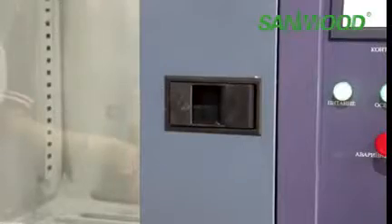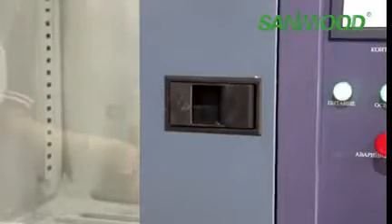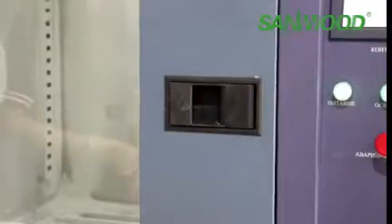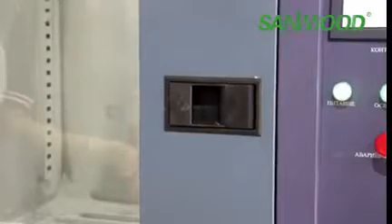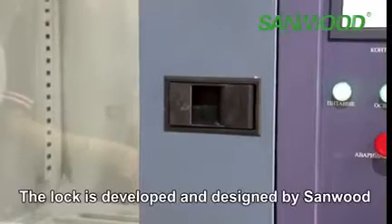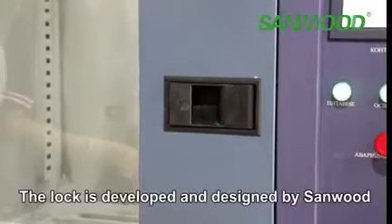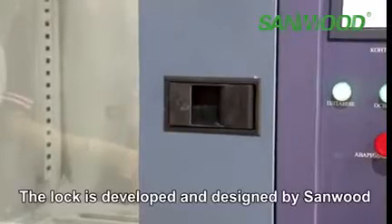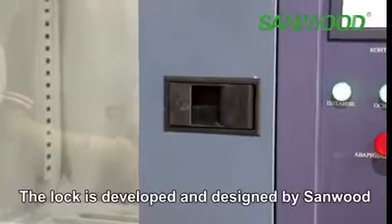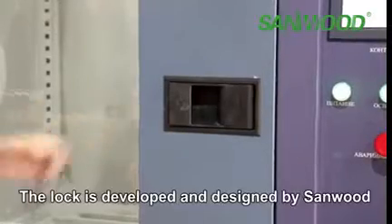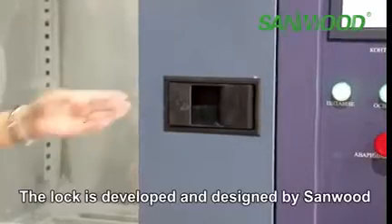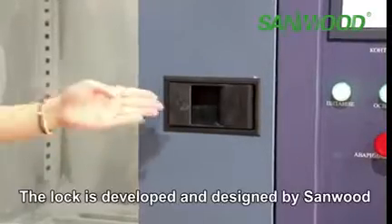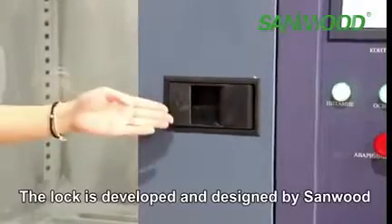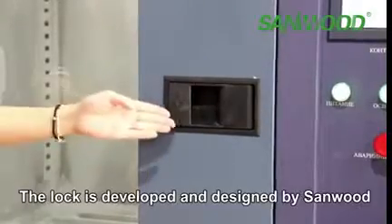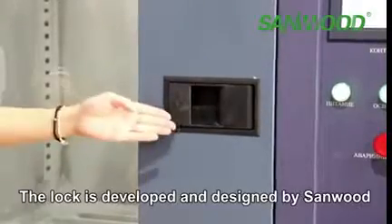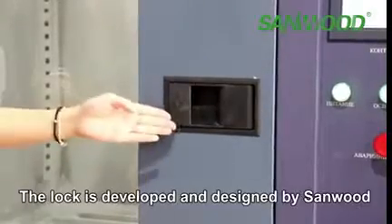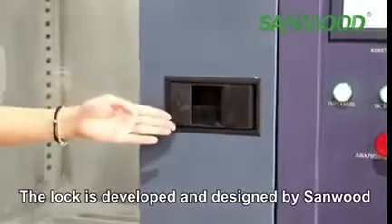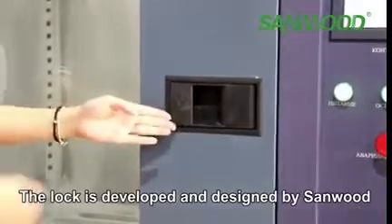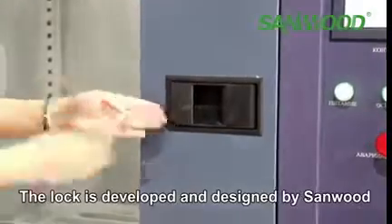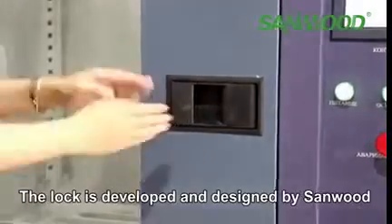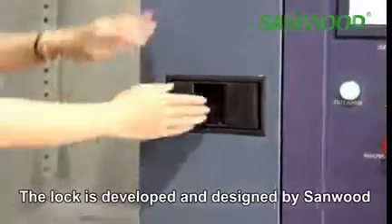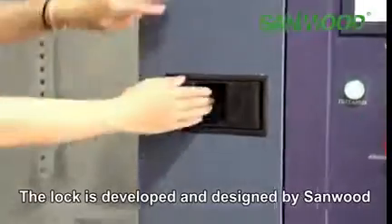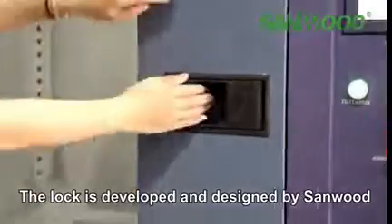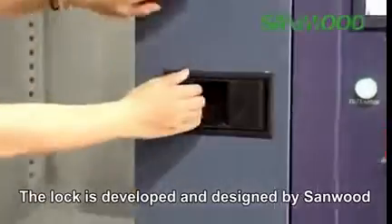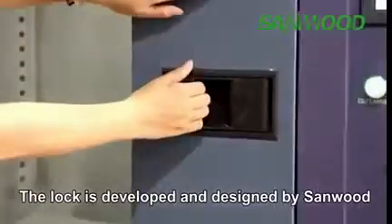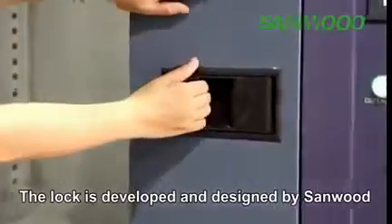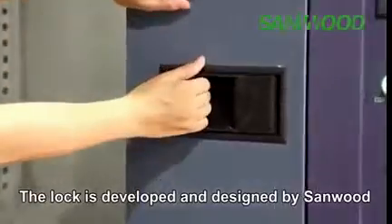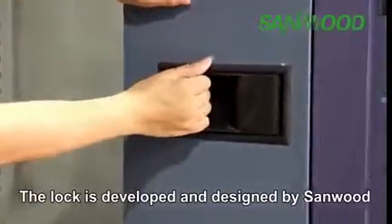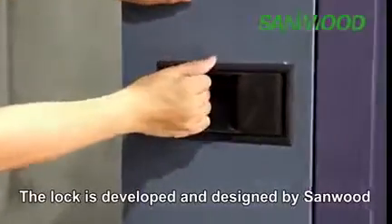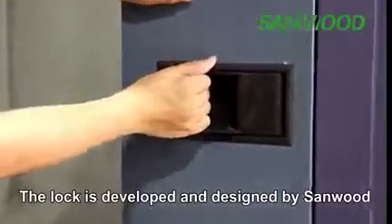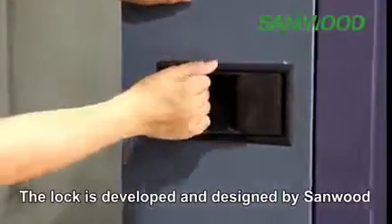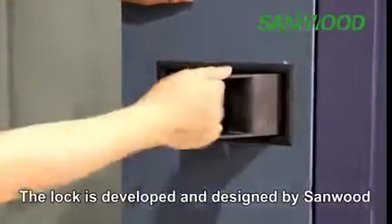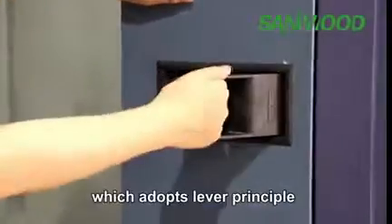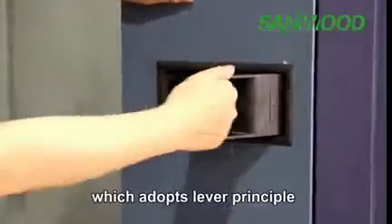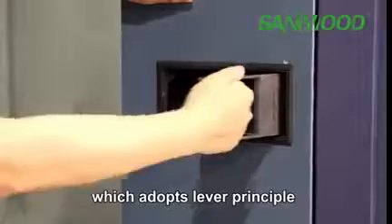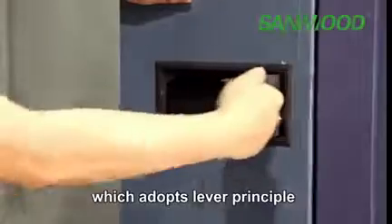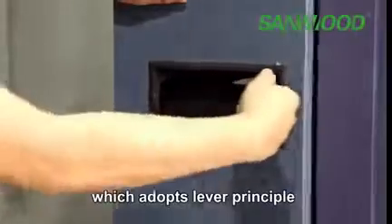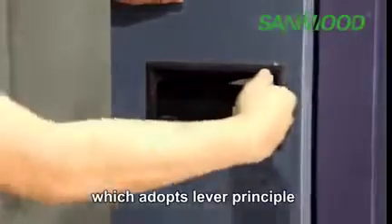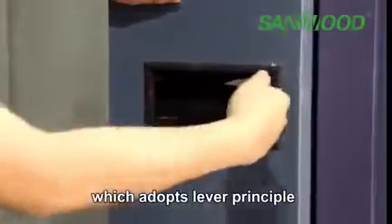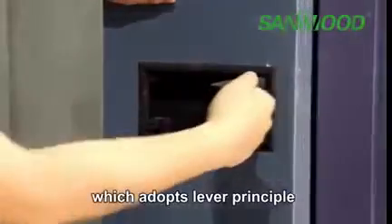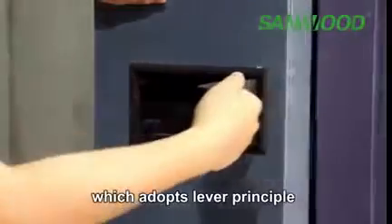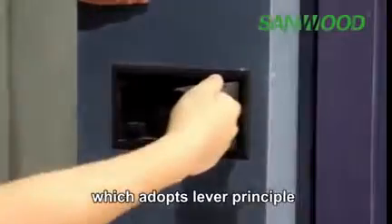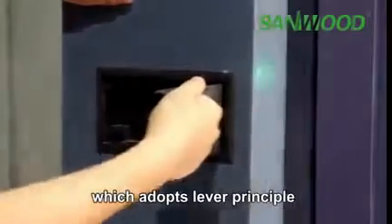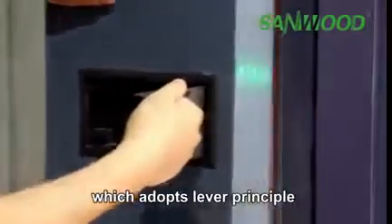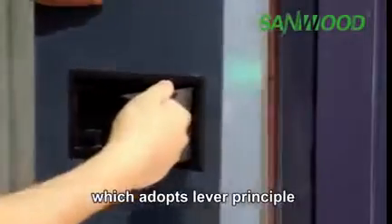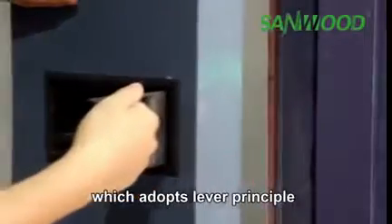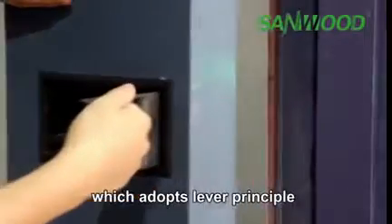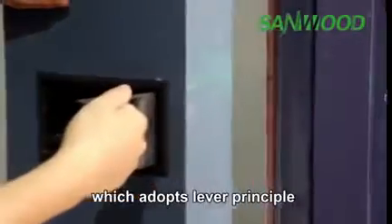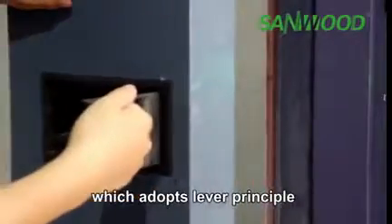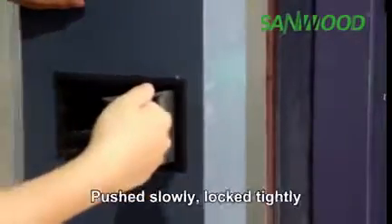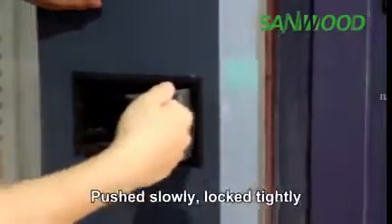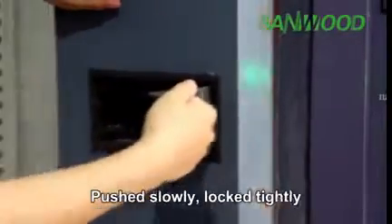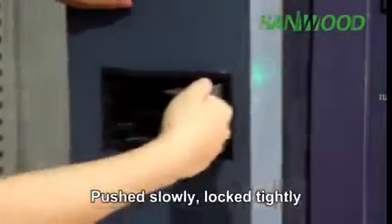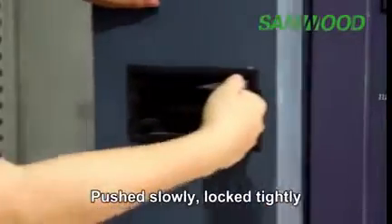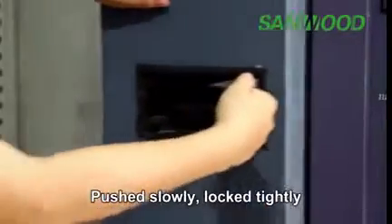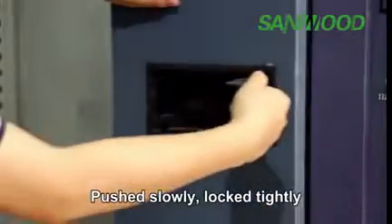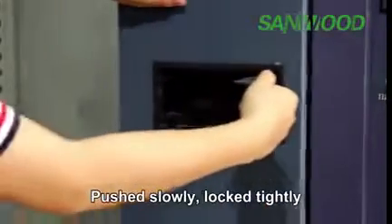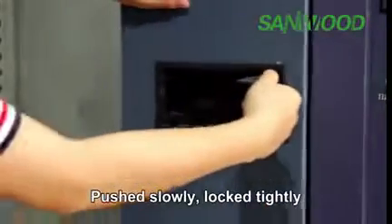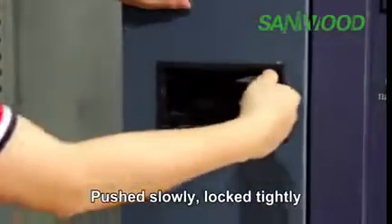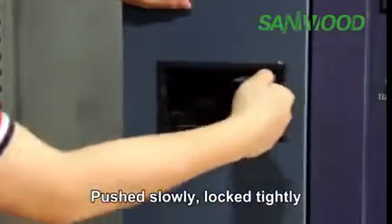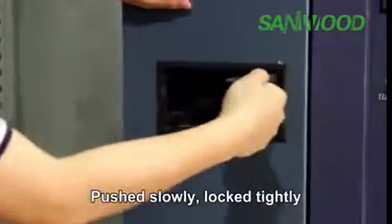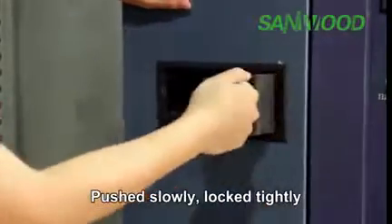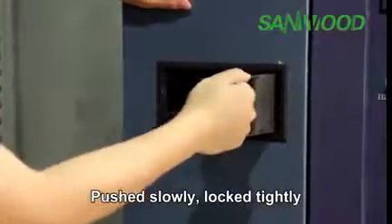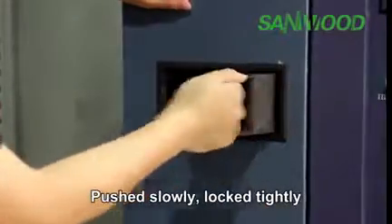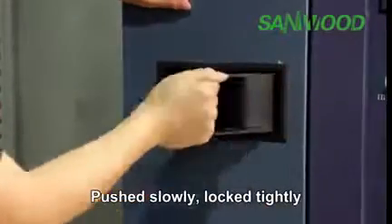The lock is developed and designed by Sunwood, which adopts a level pre-latch sample mechanism. Push slowly and it locks tightly.